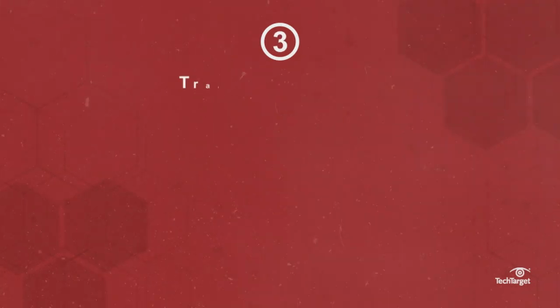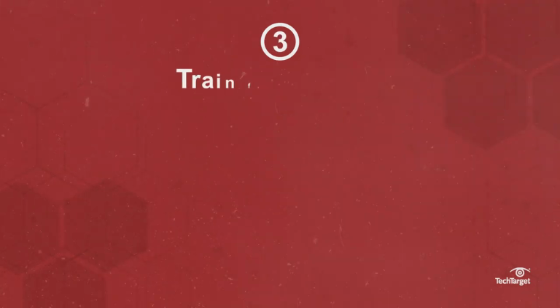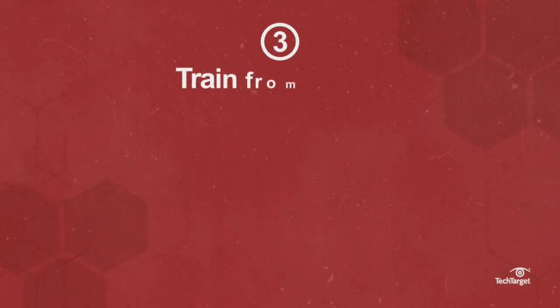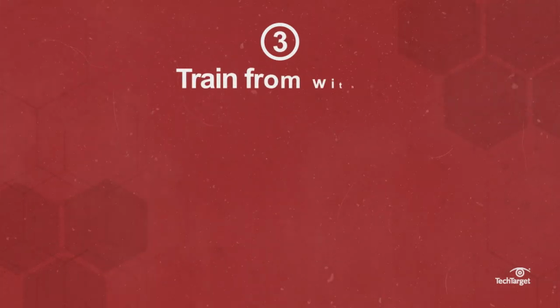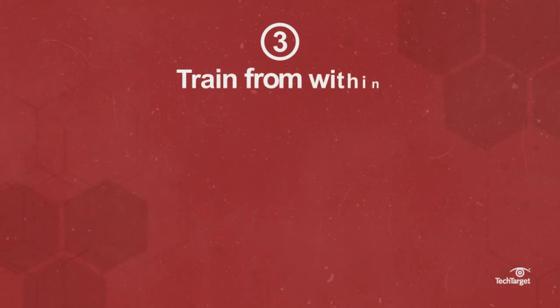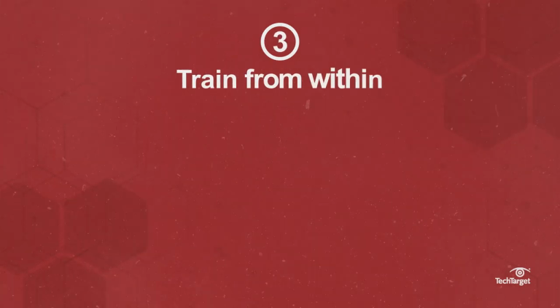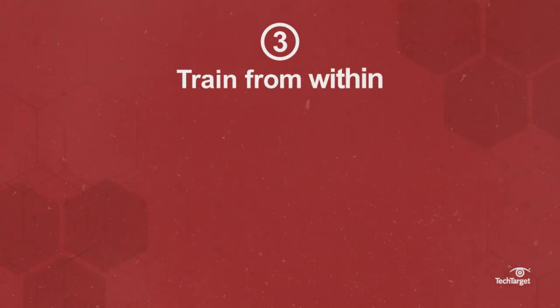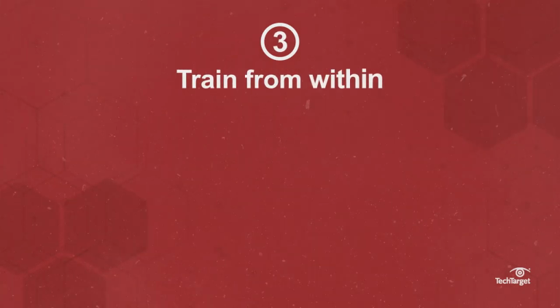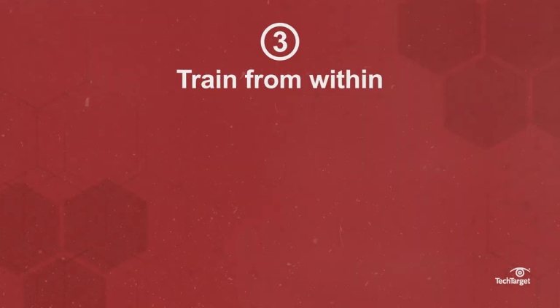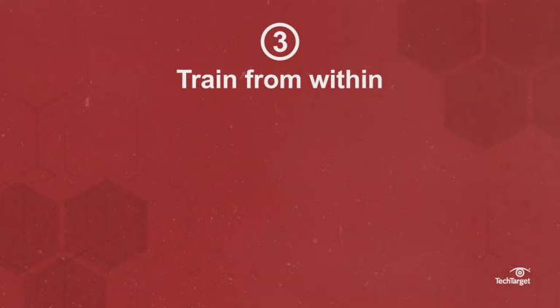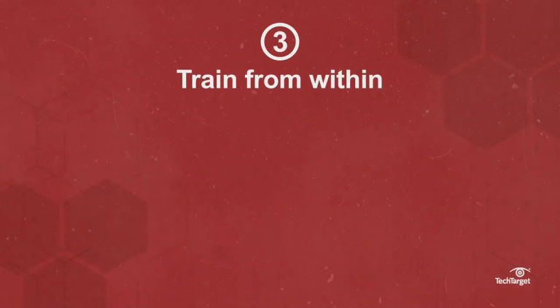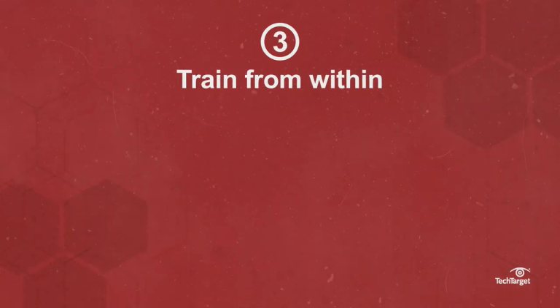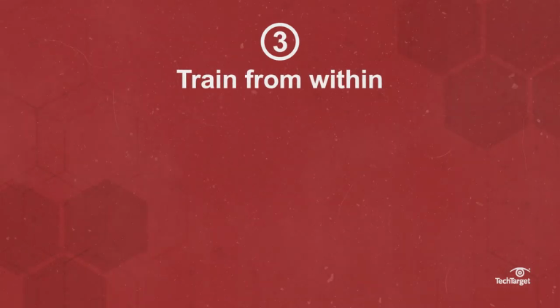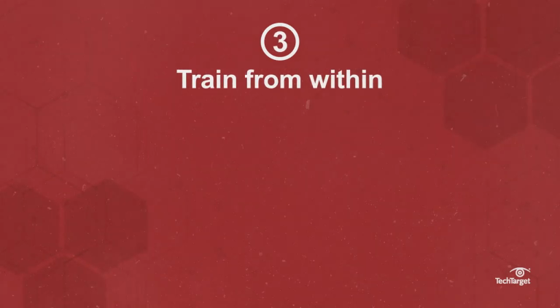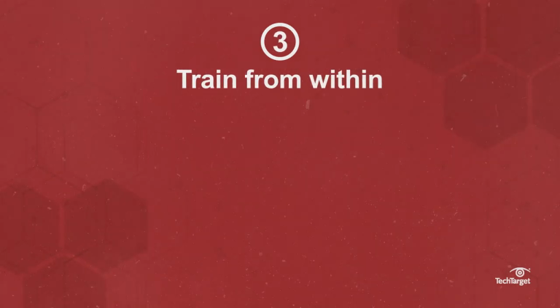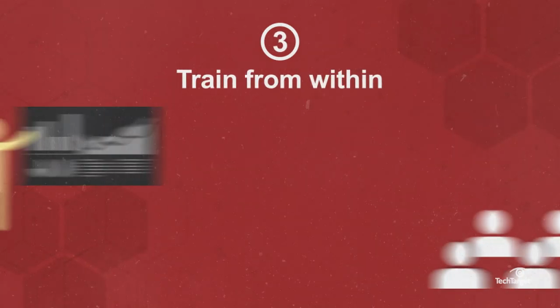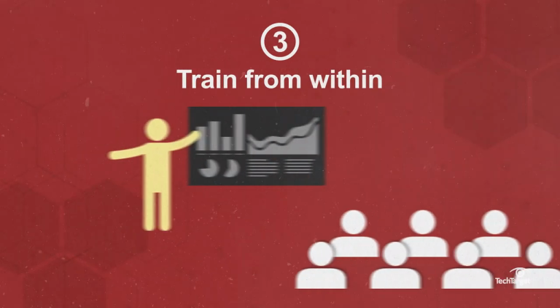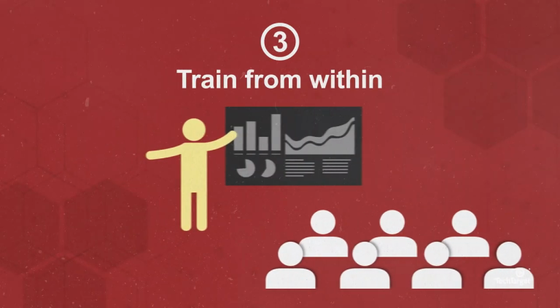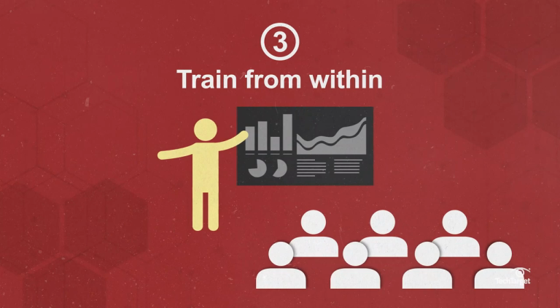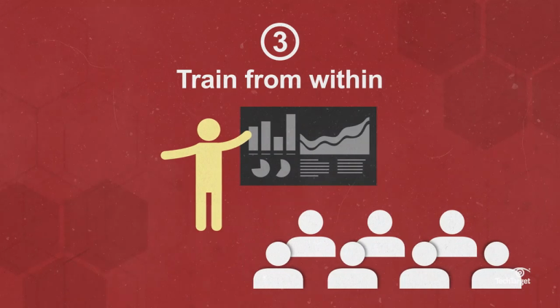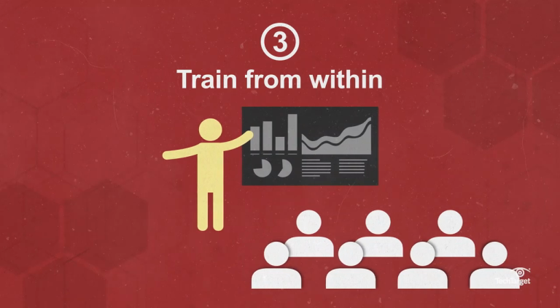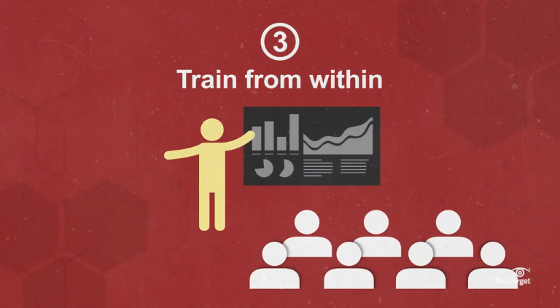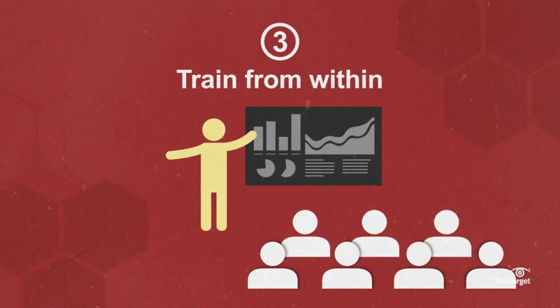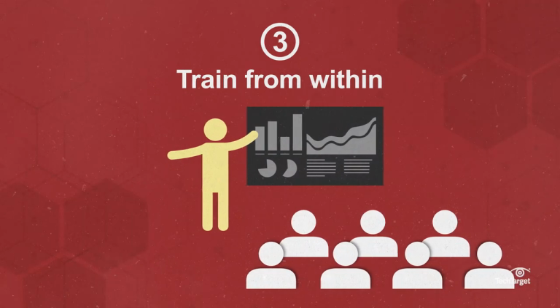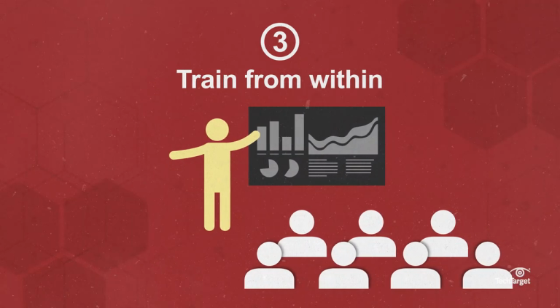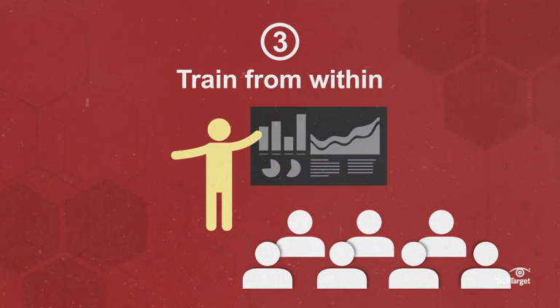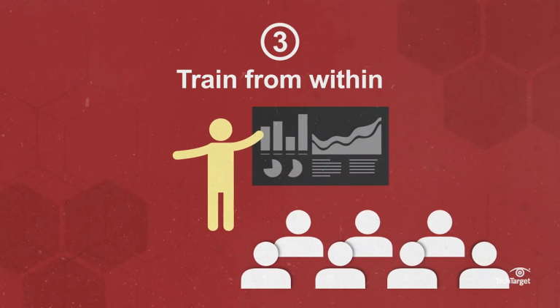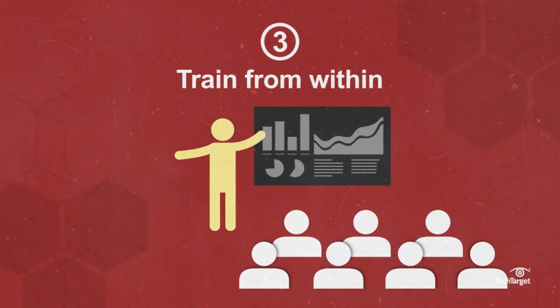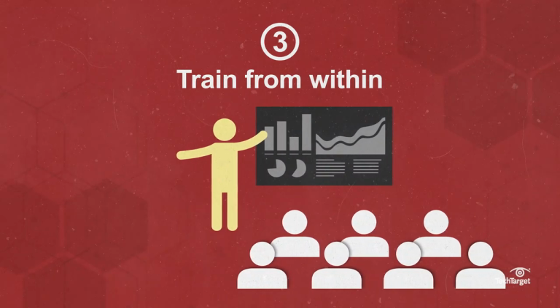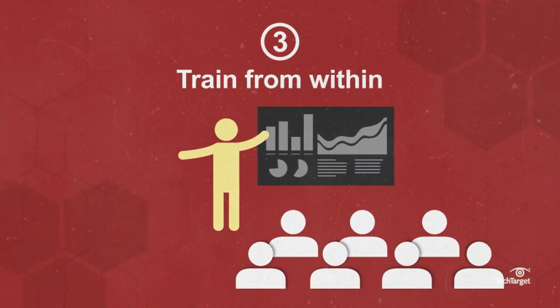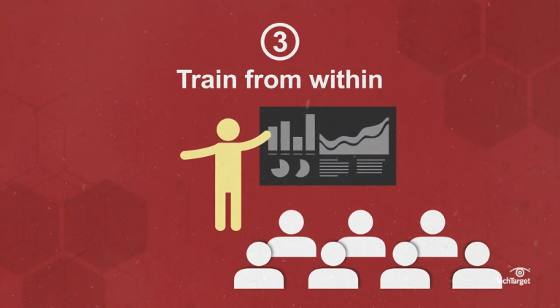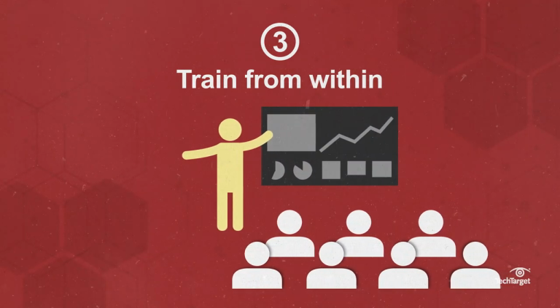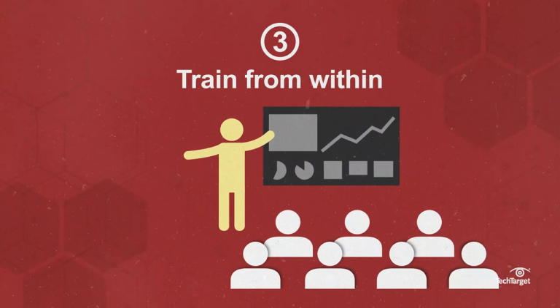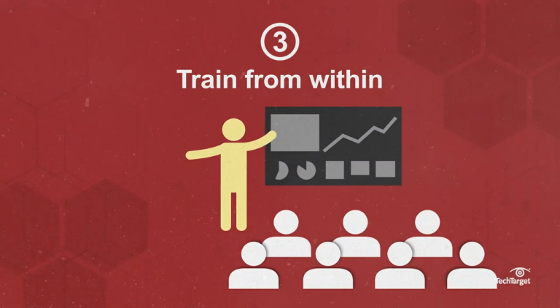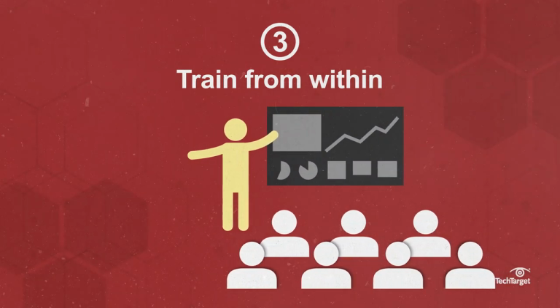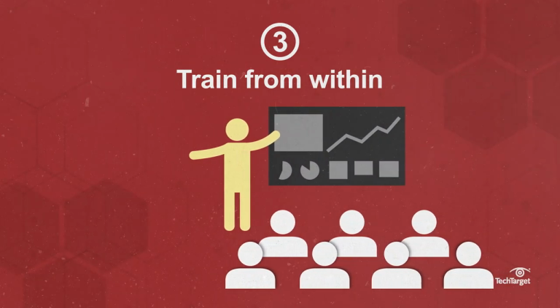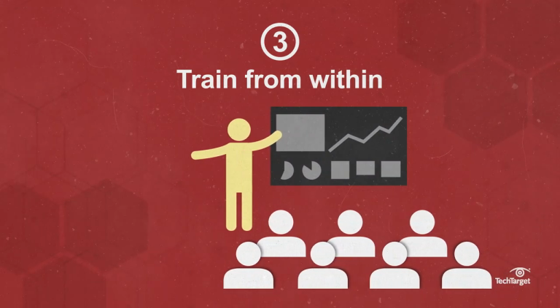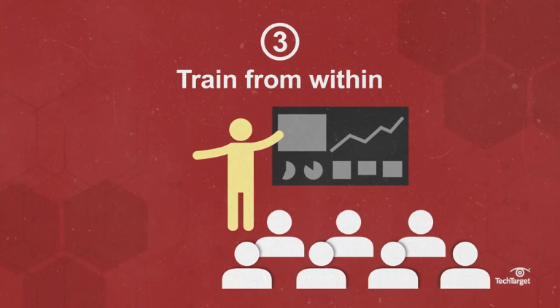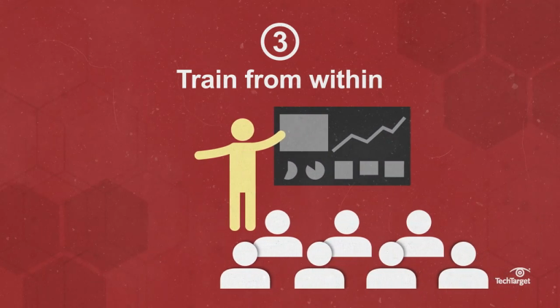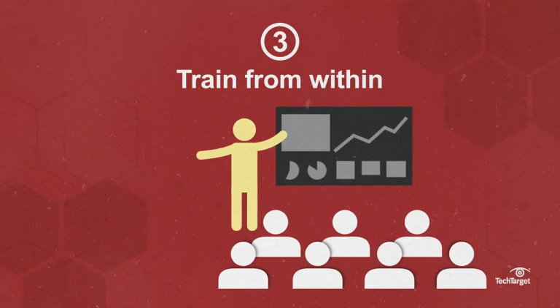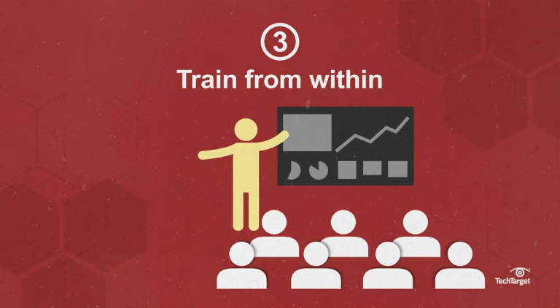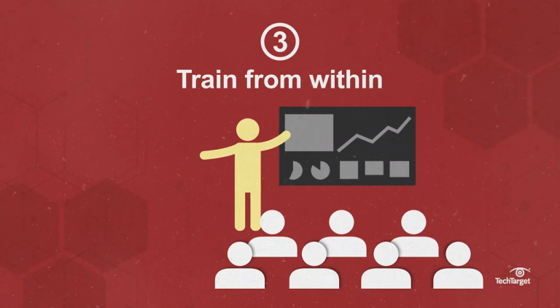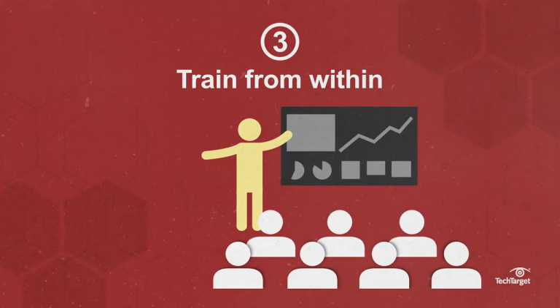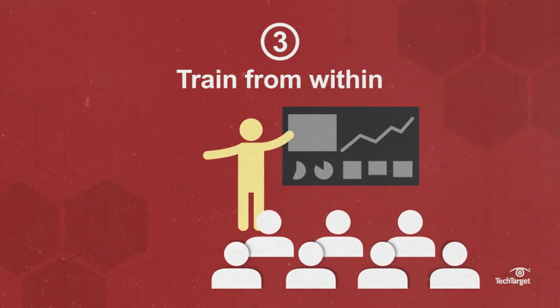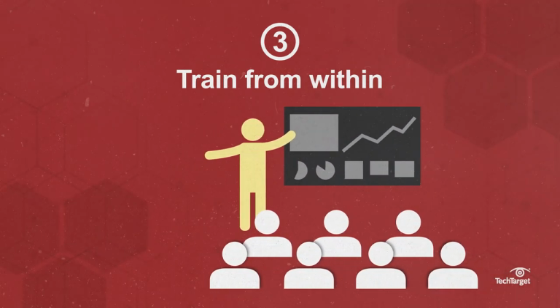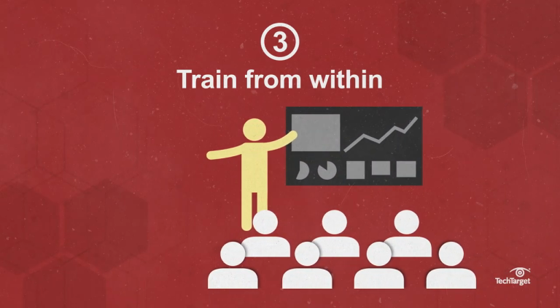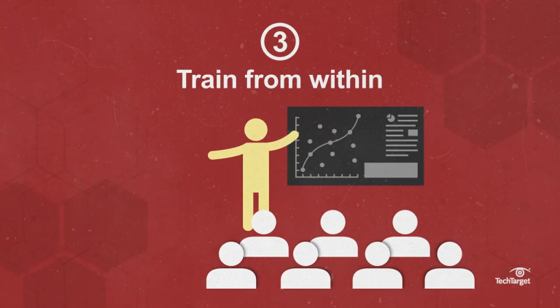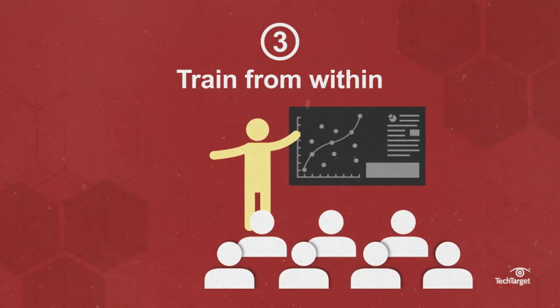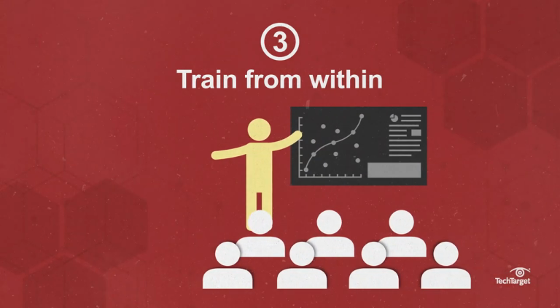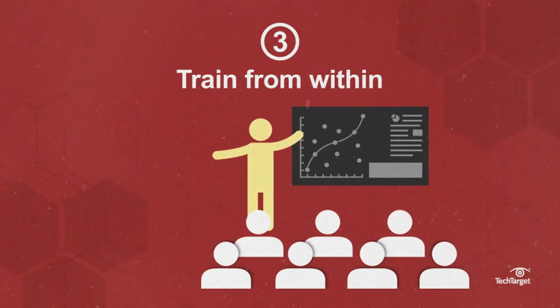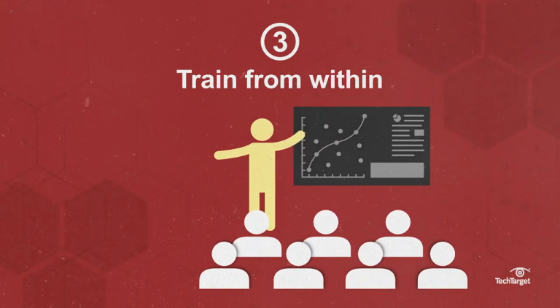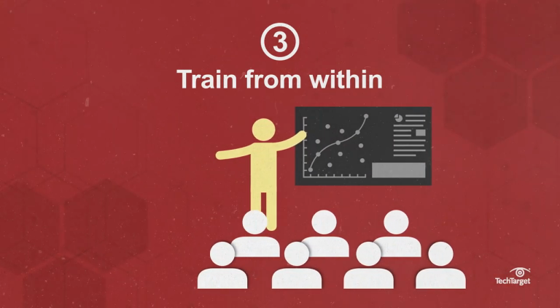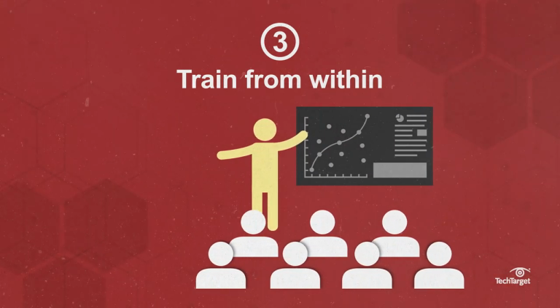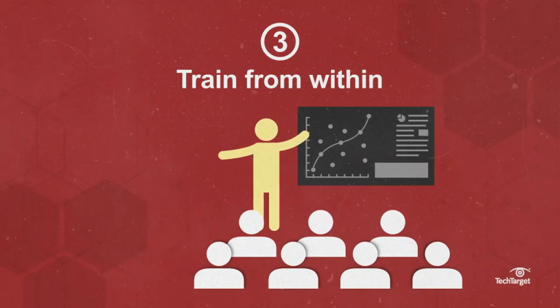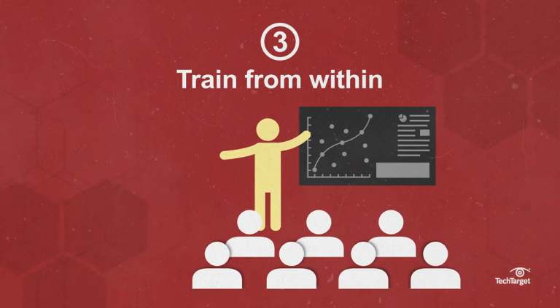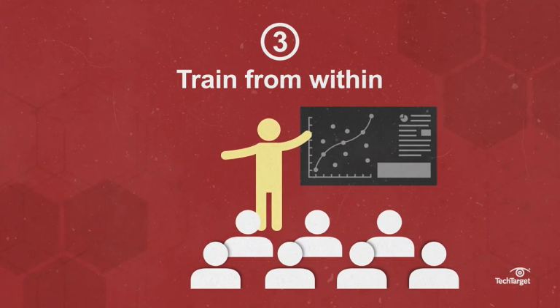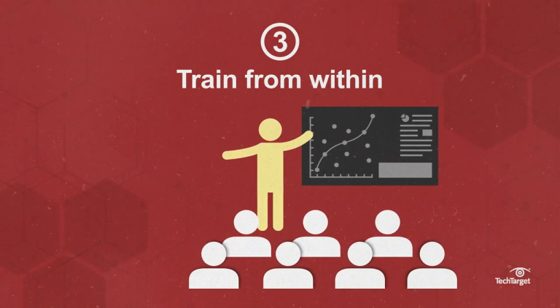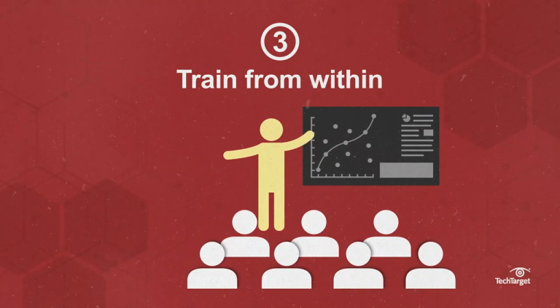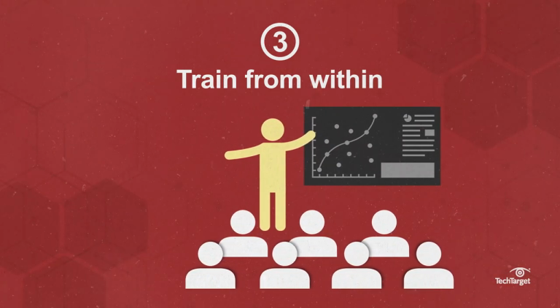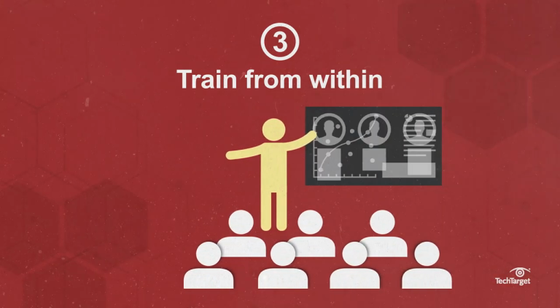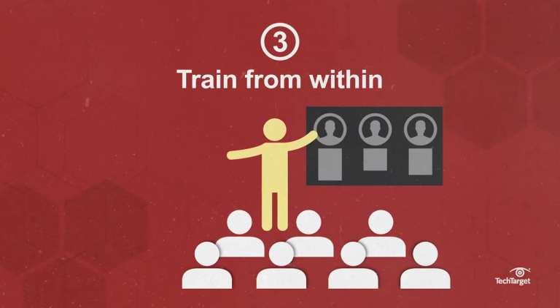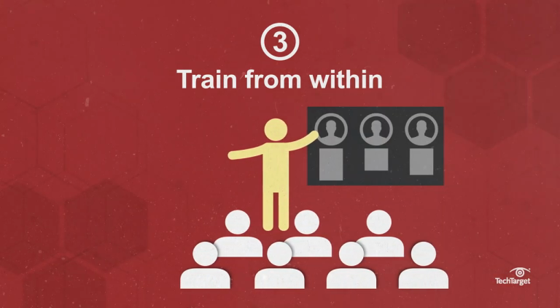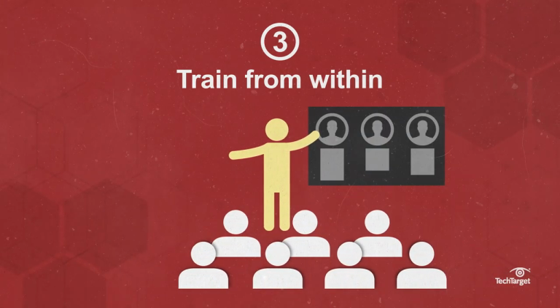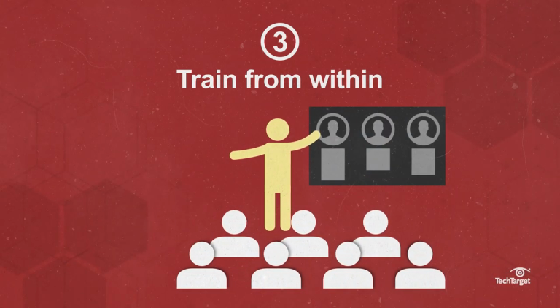Train from within. Use the train-the-trainer method to educate those responsible for training fellow employees.